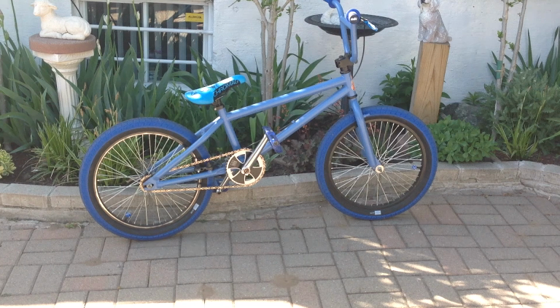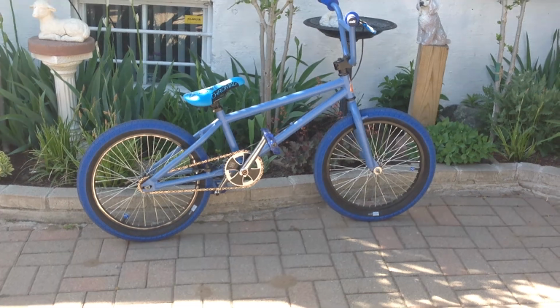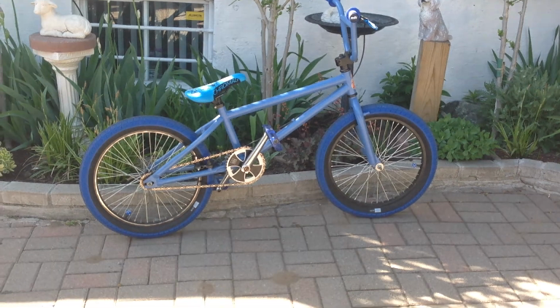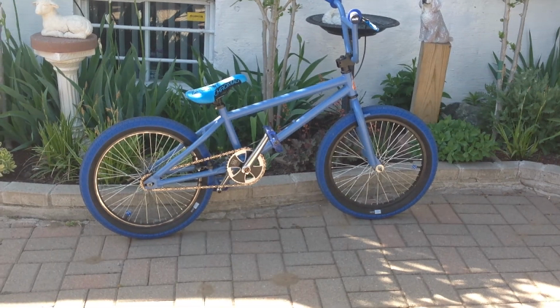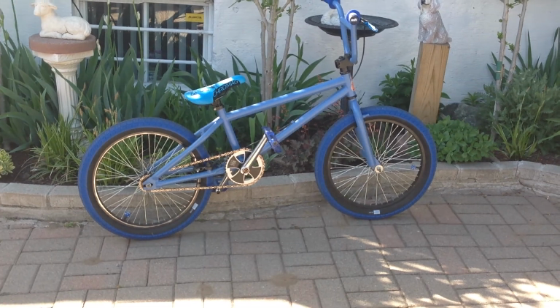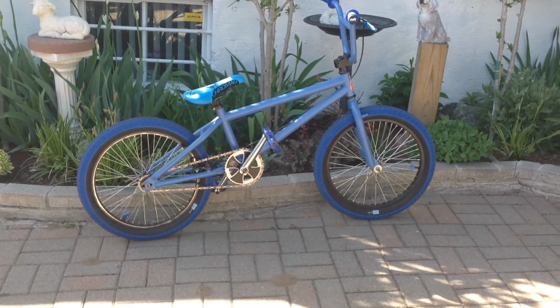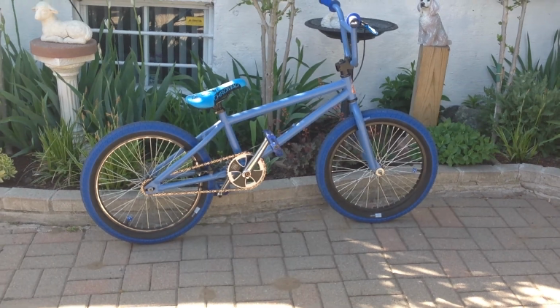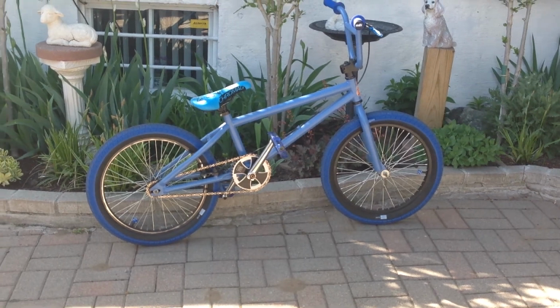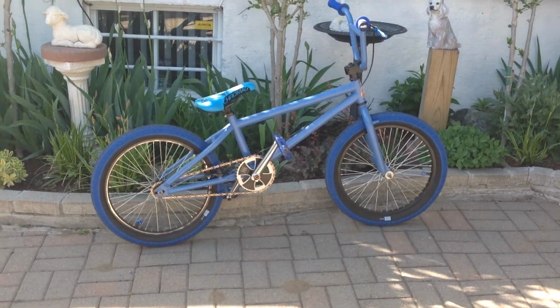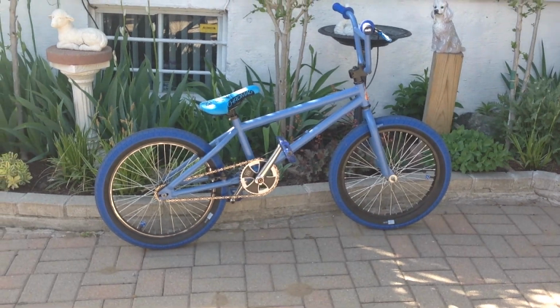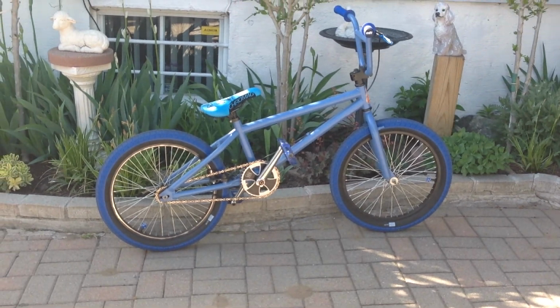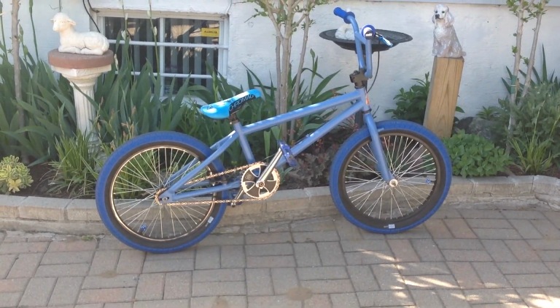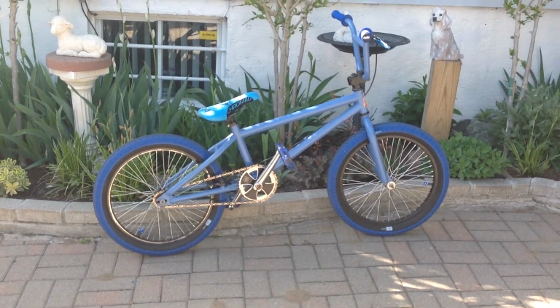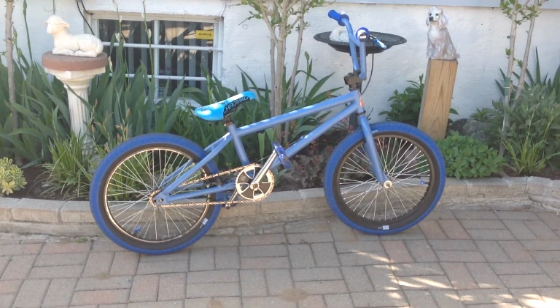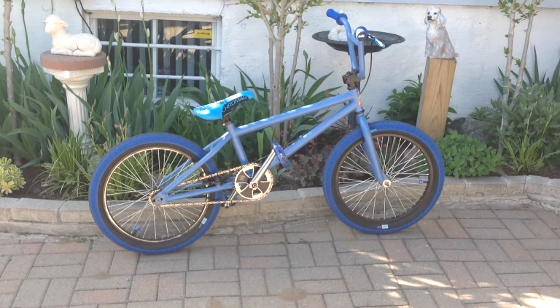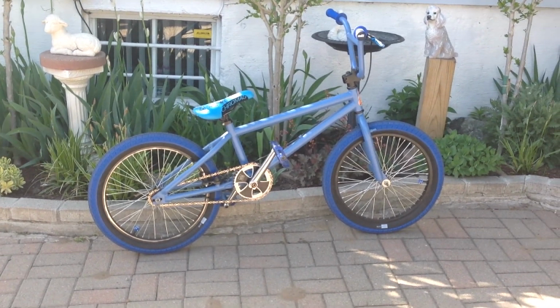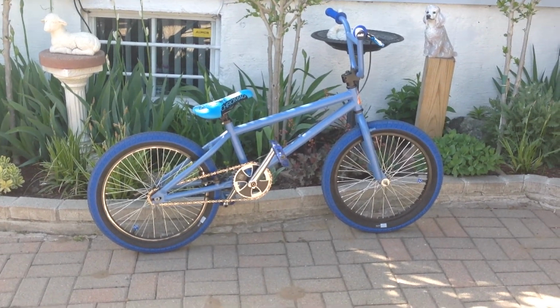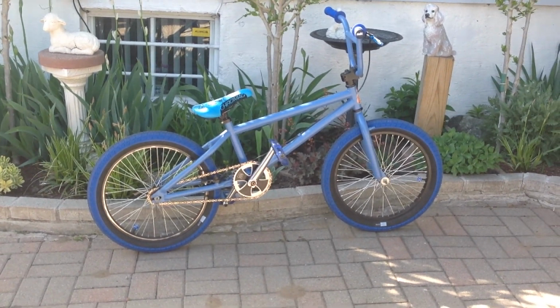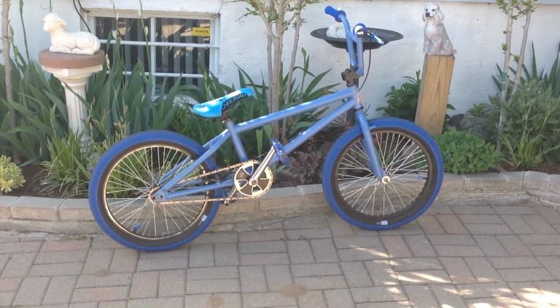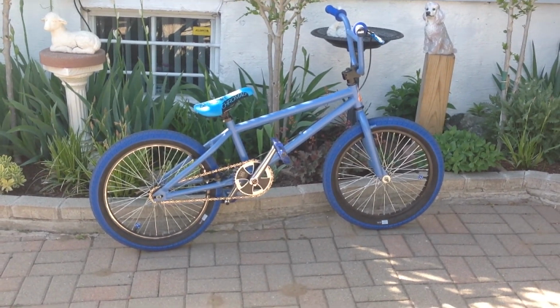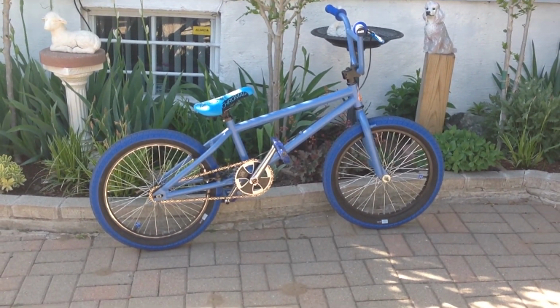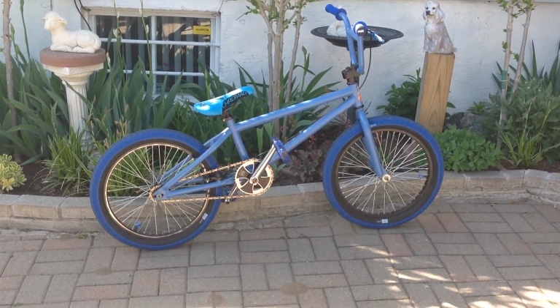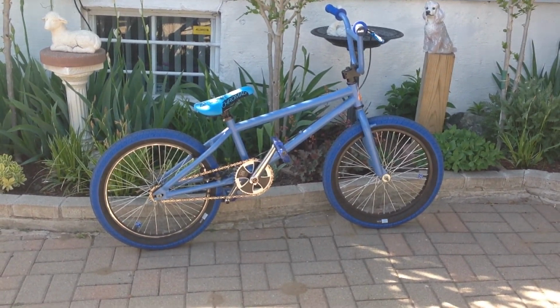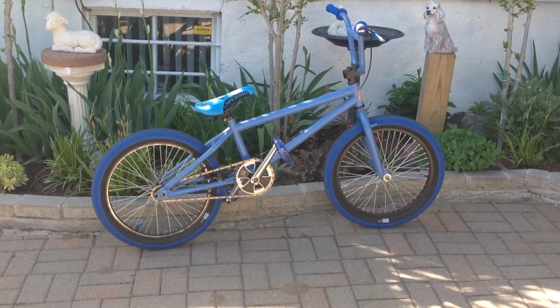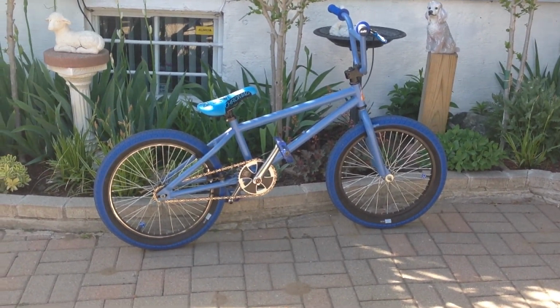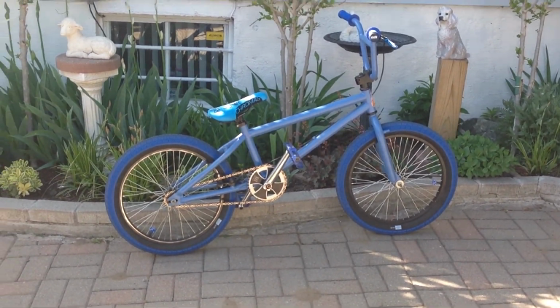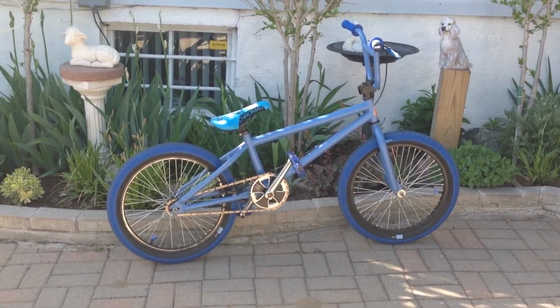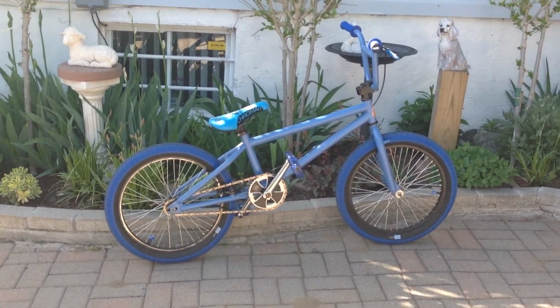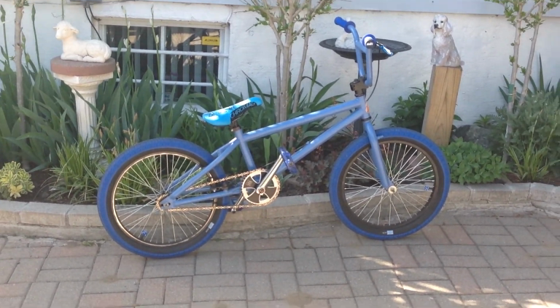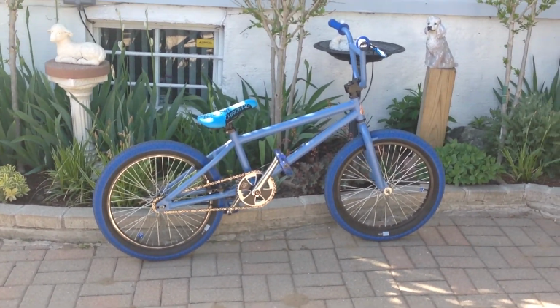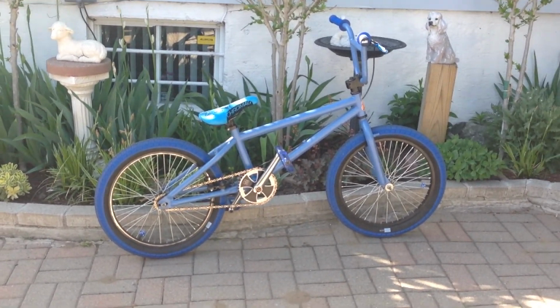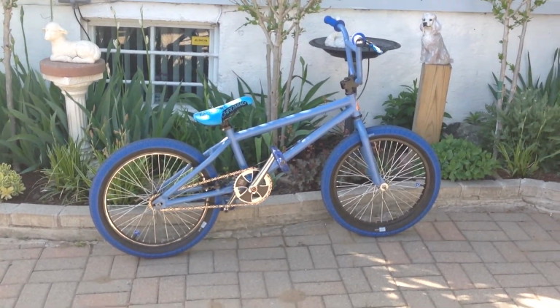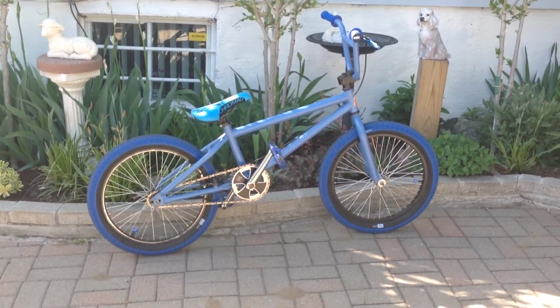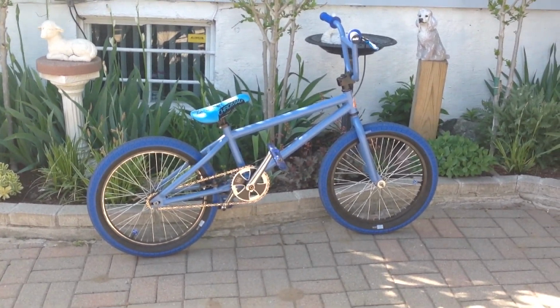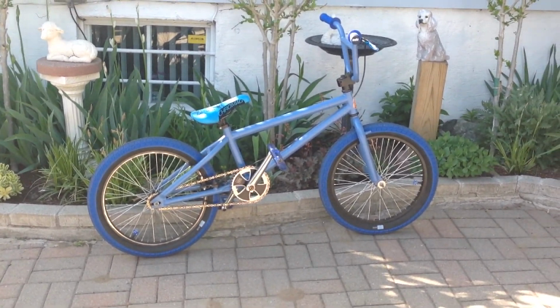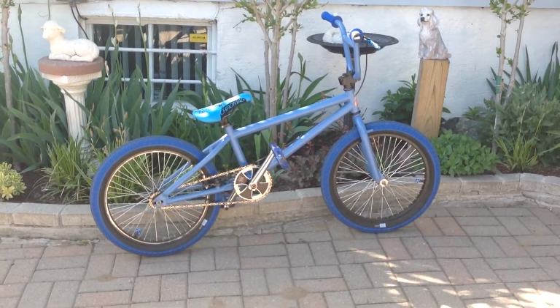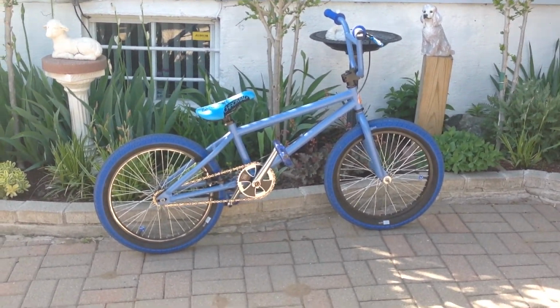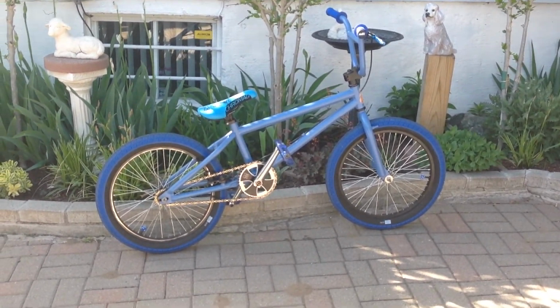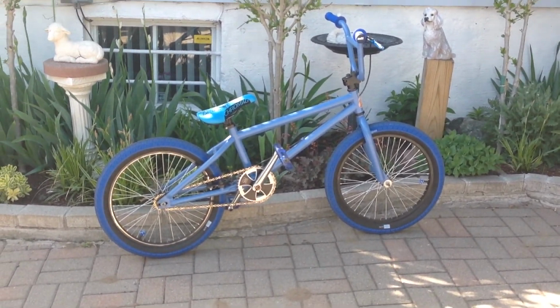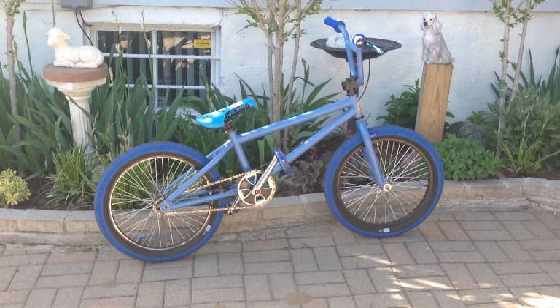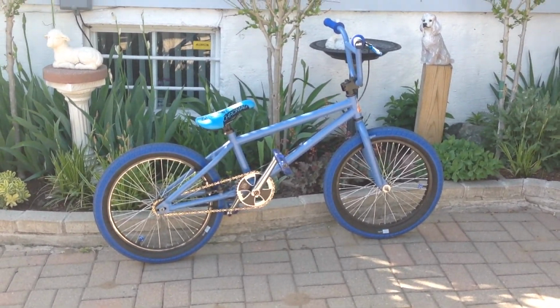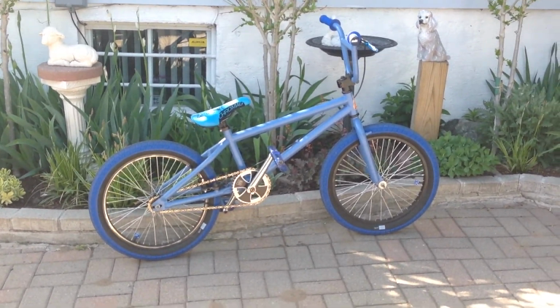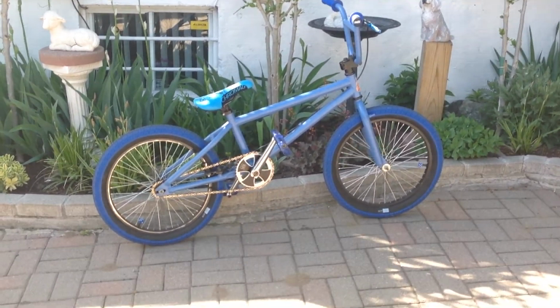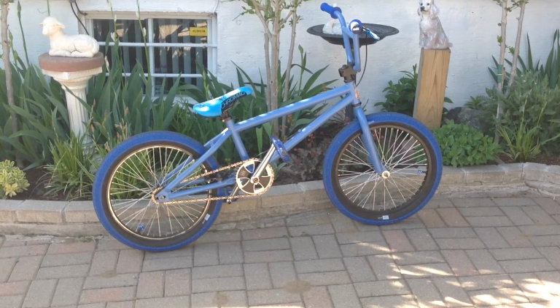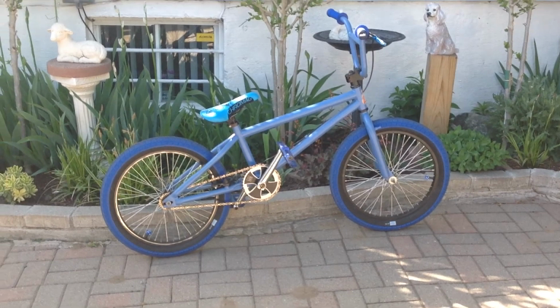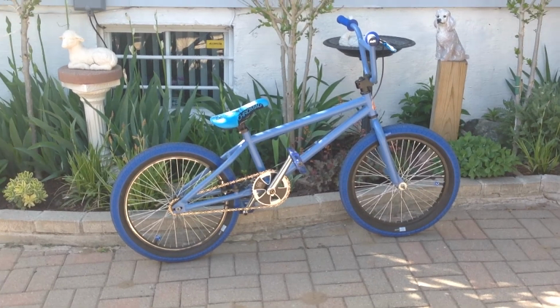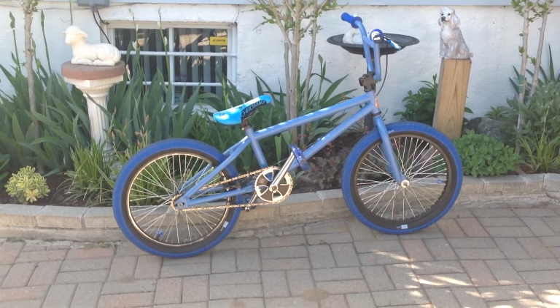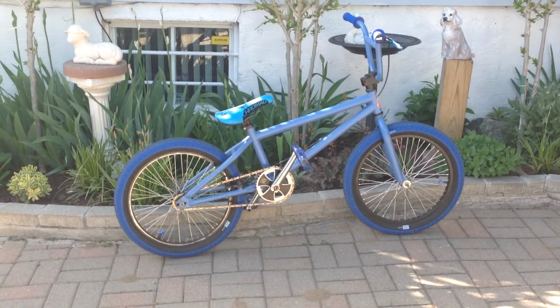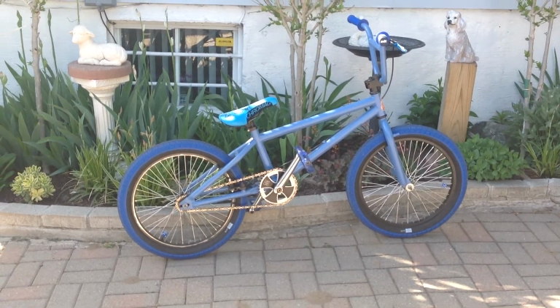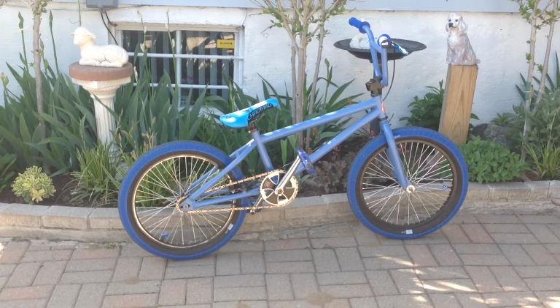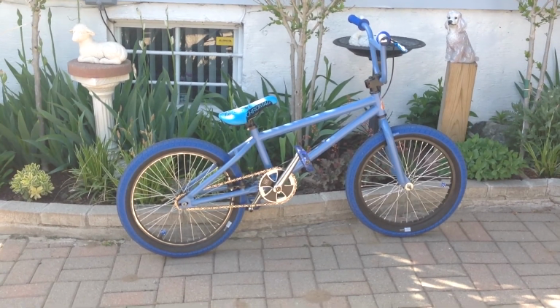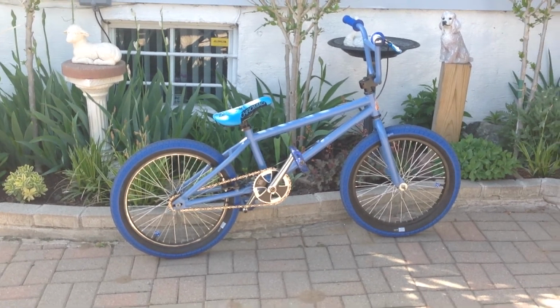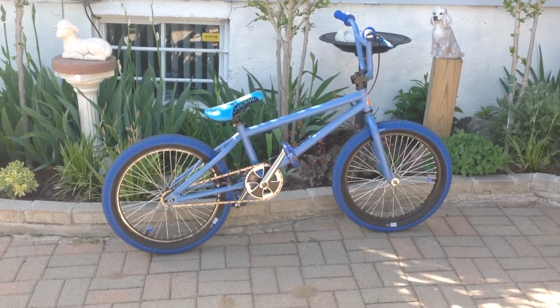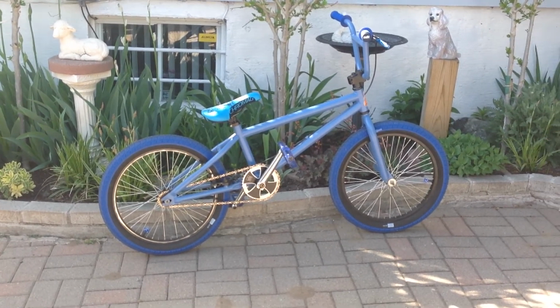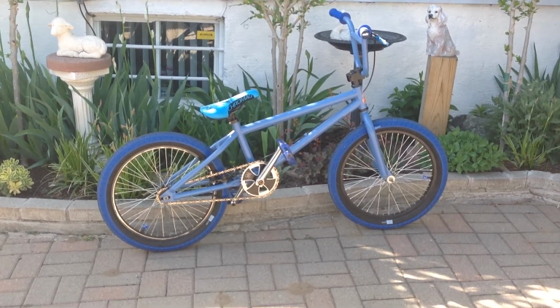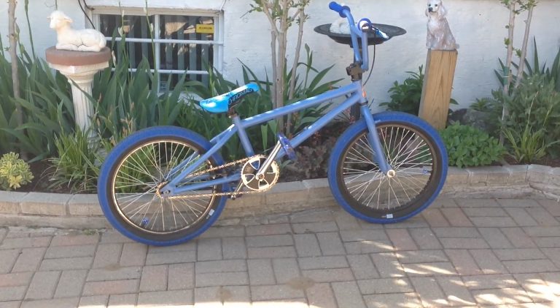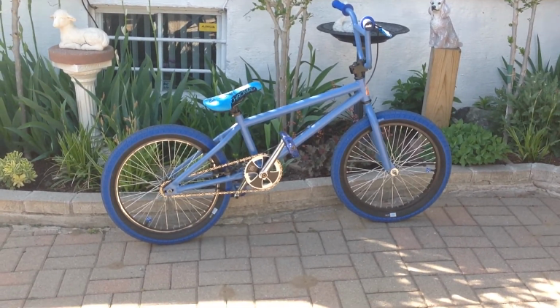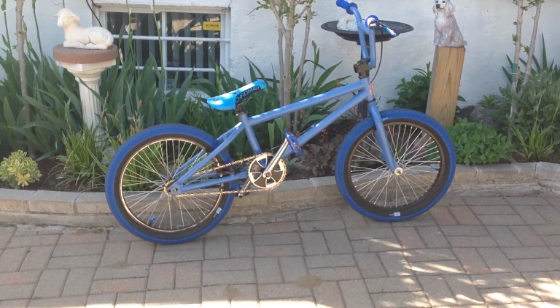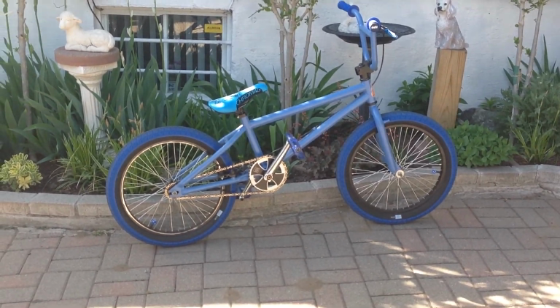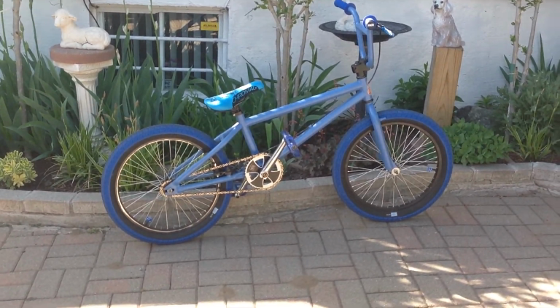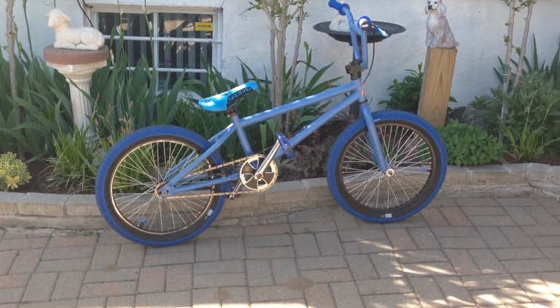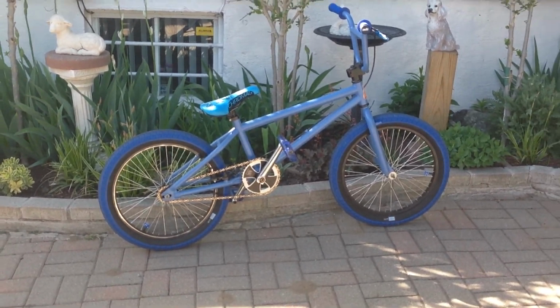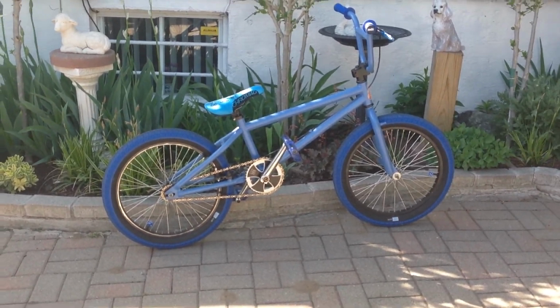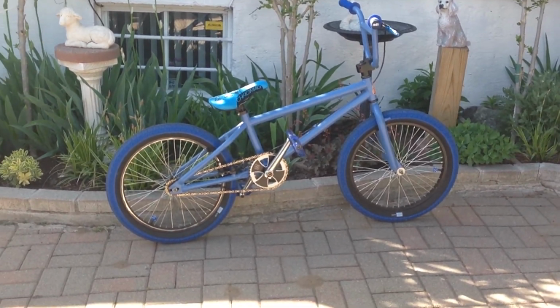This is another bike check video for my blue Dyno BMX. I found out what the frame was.